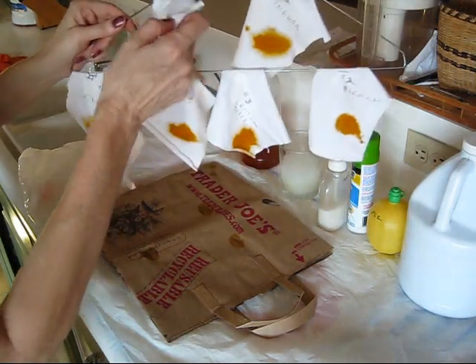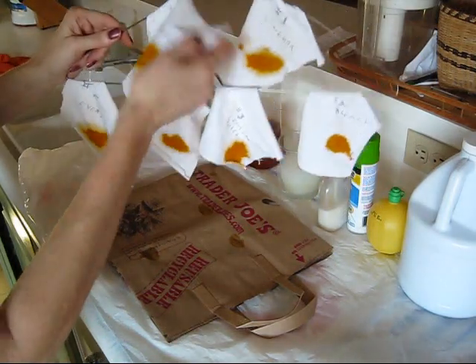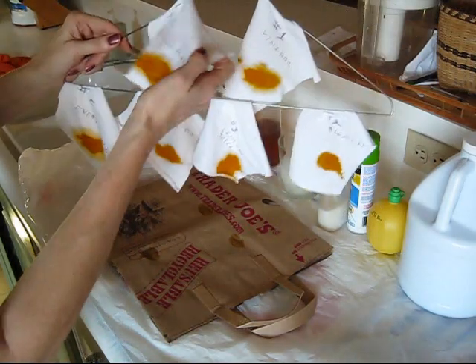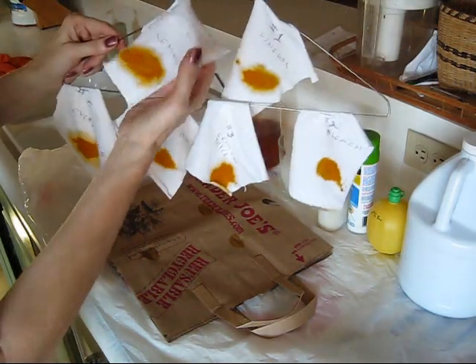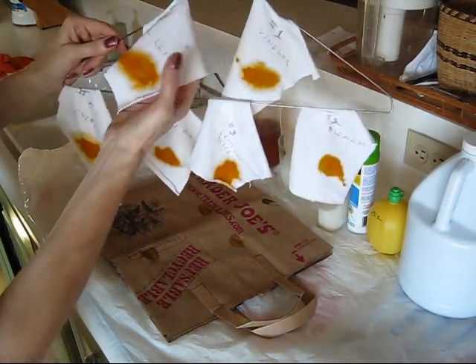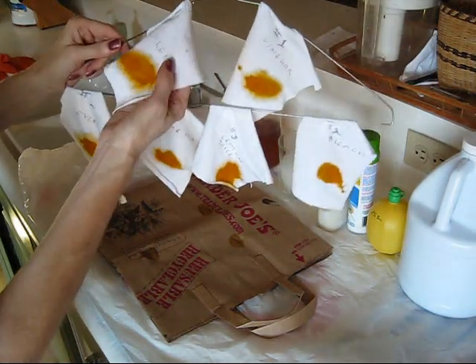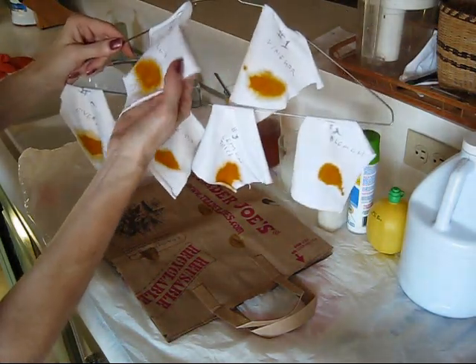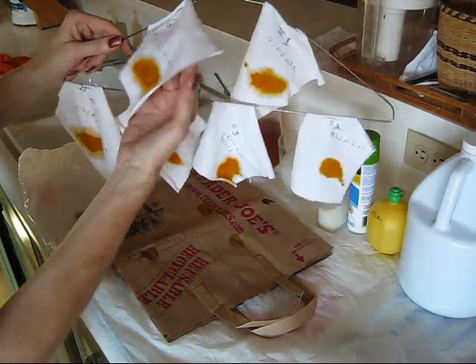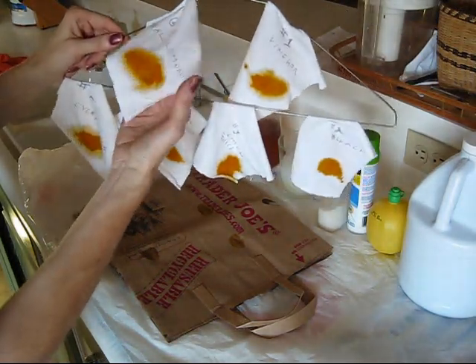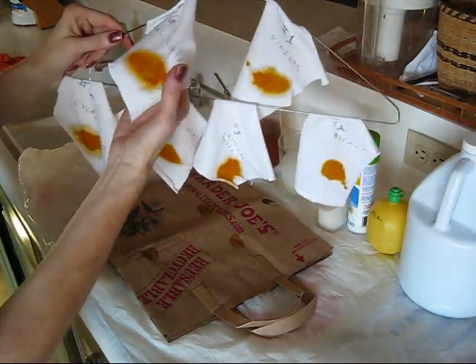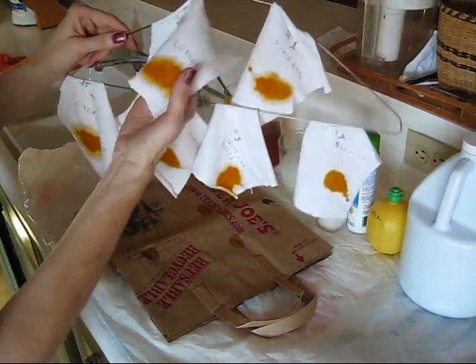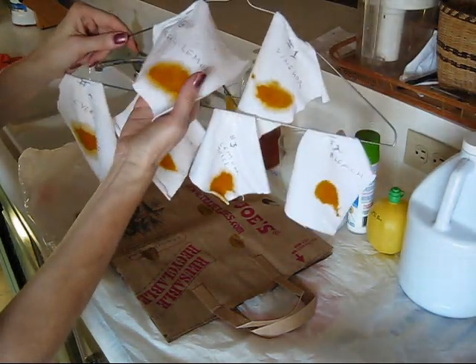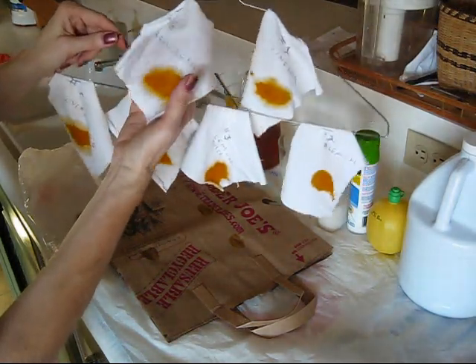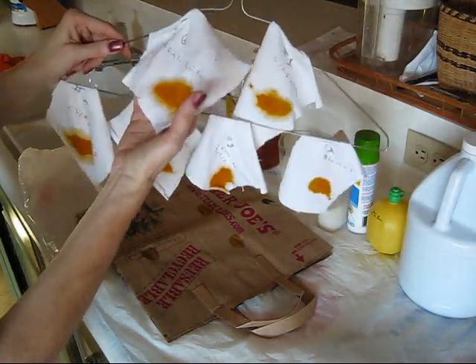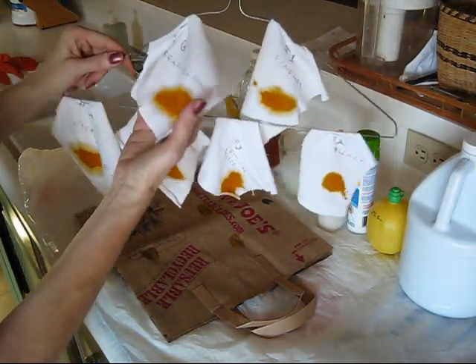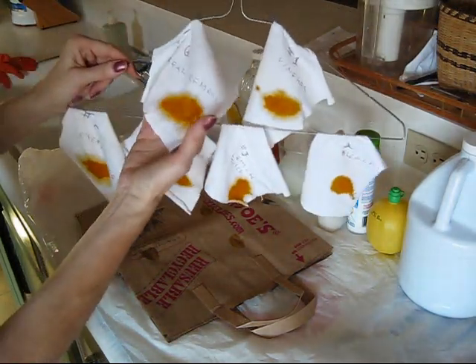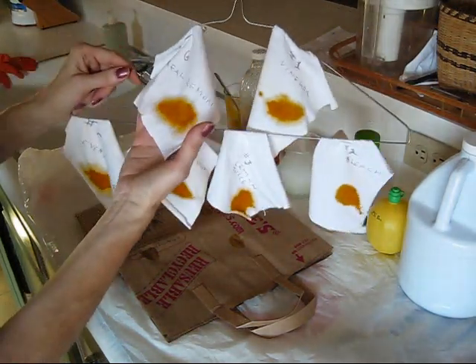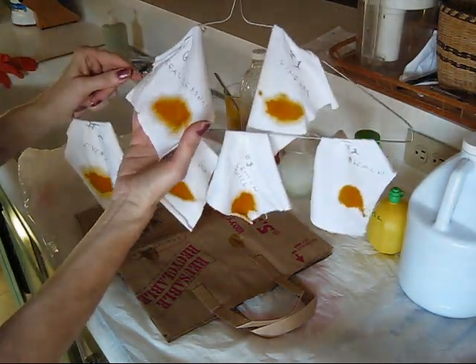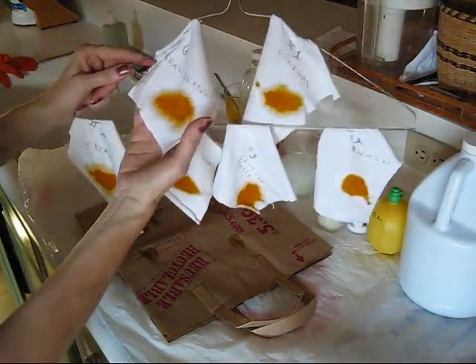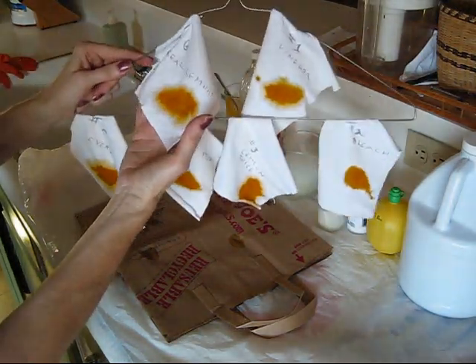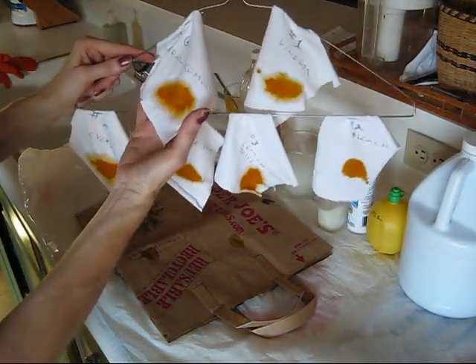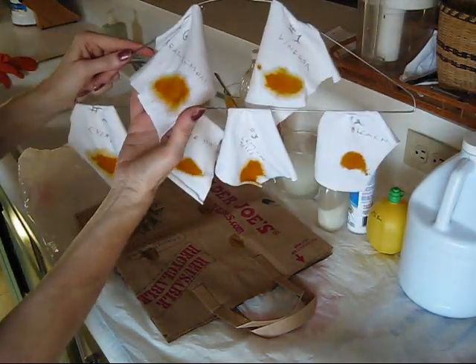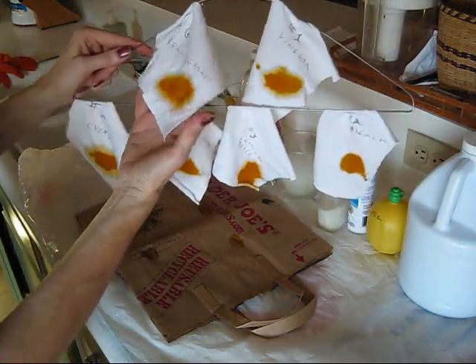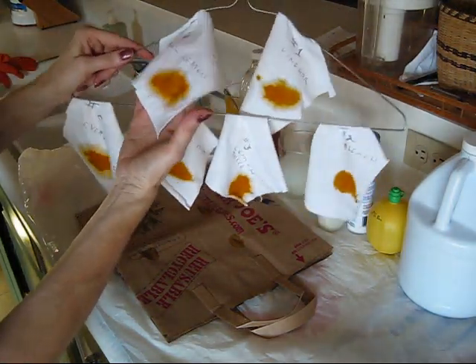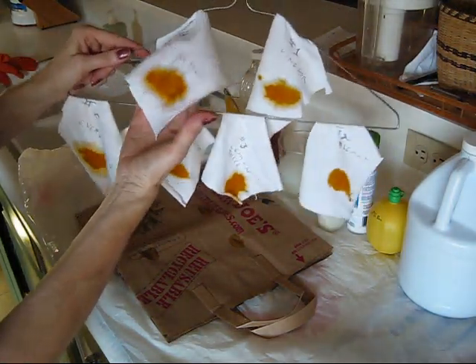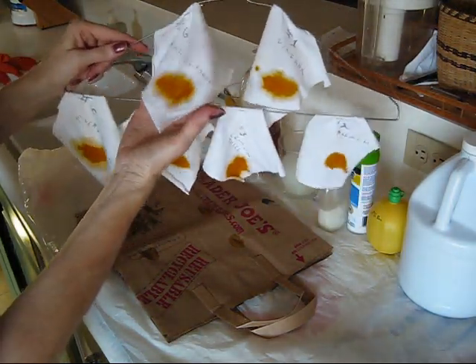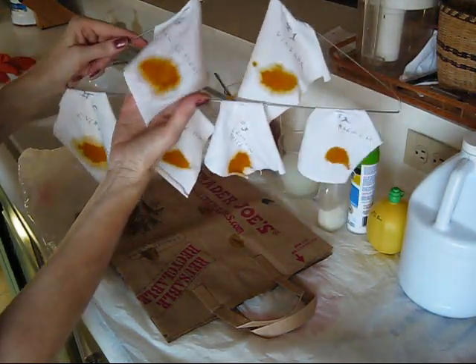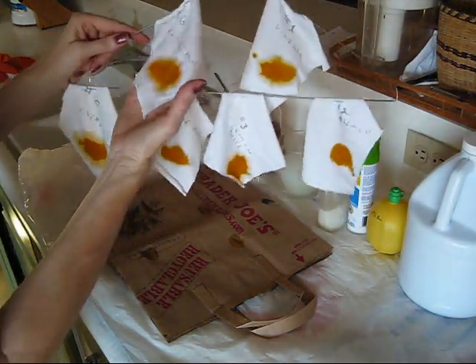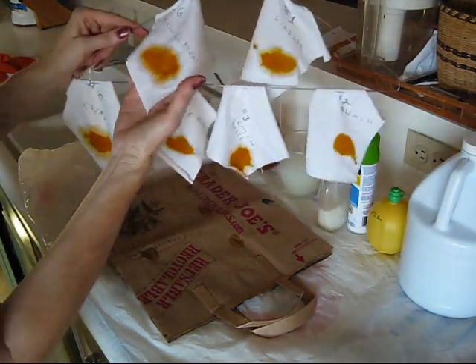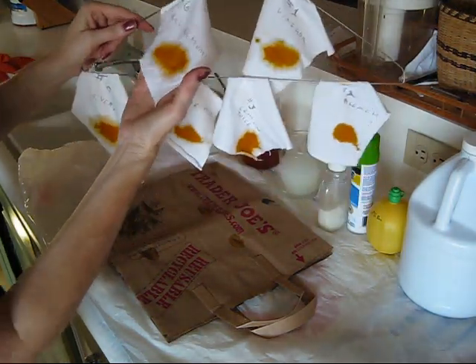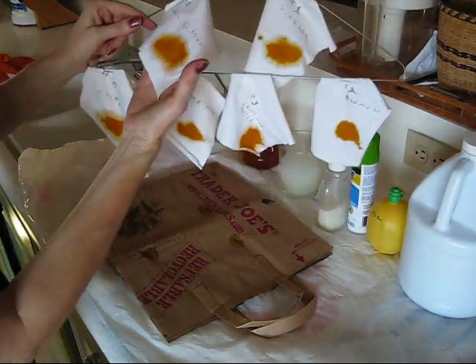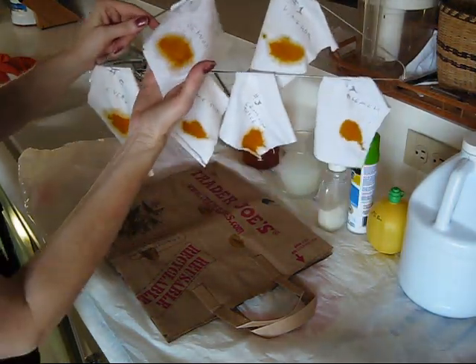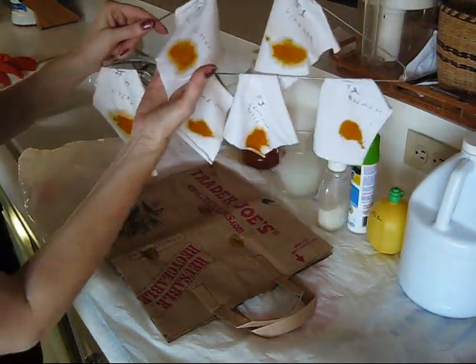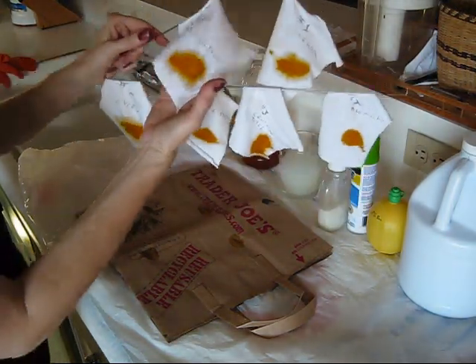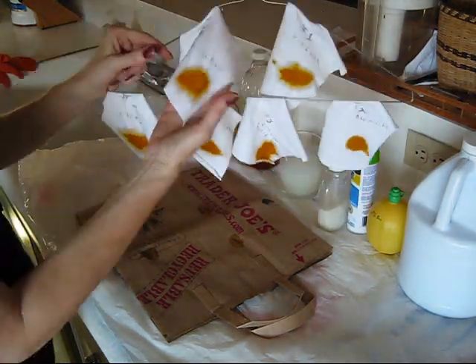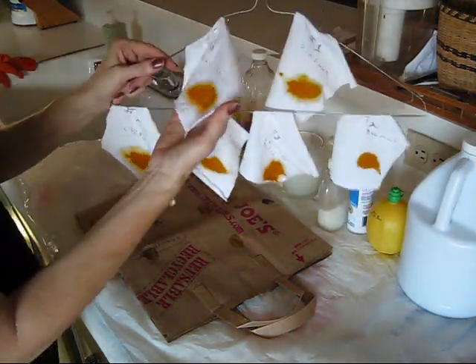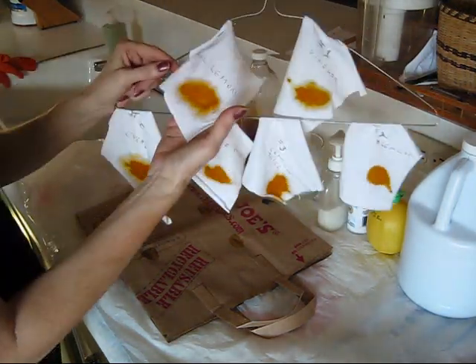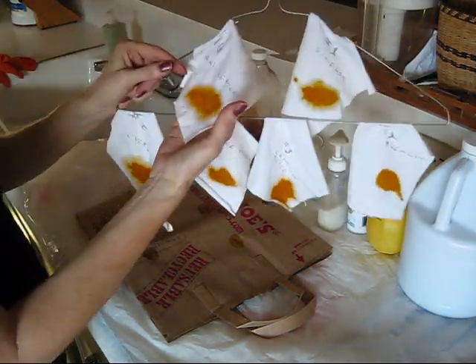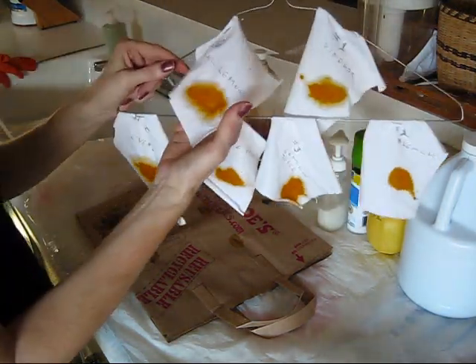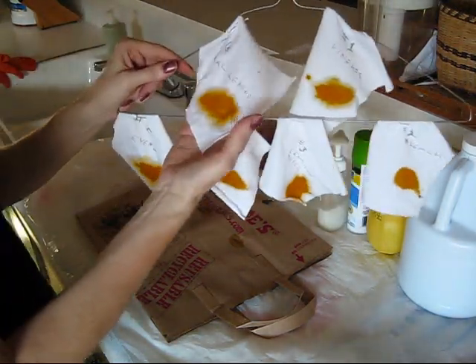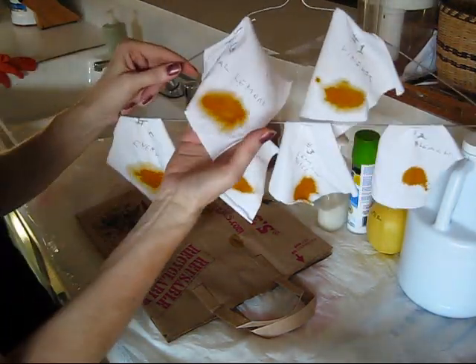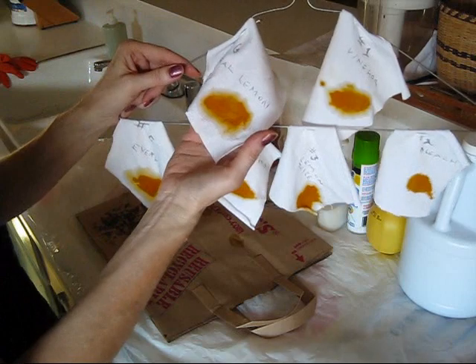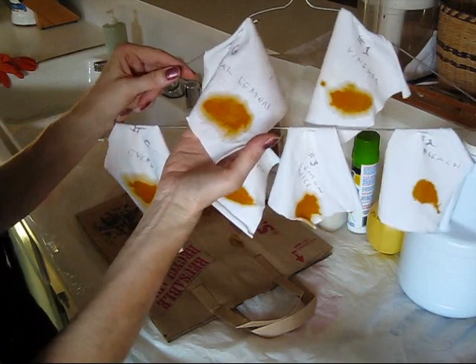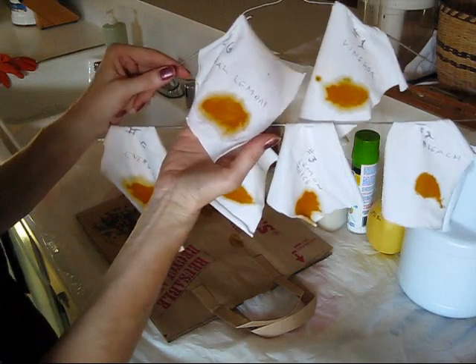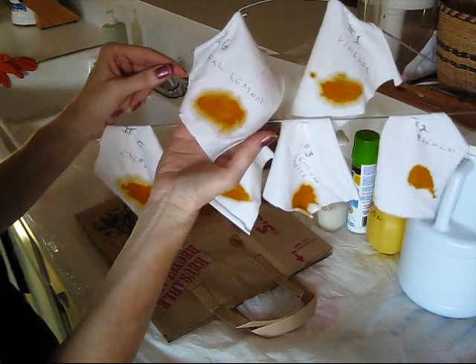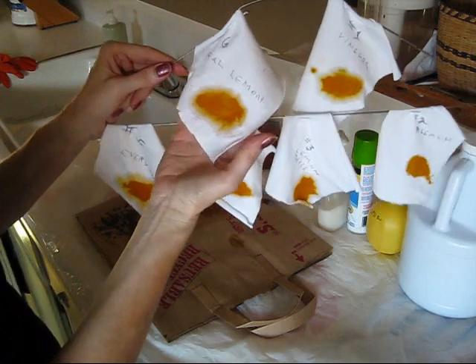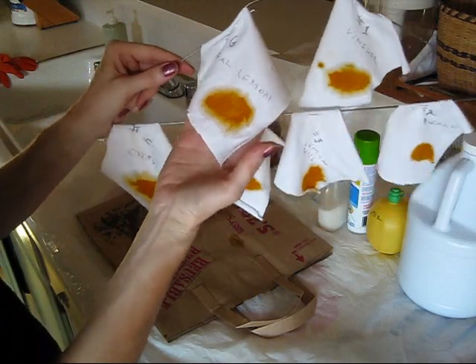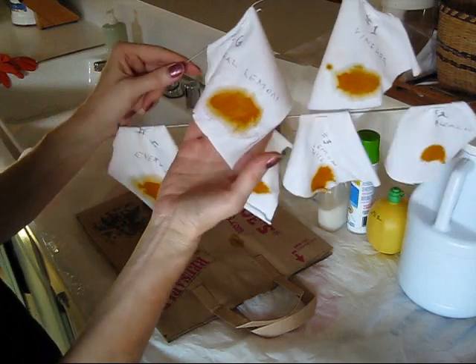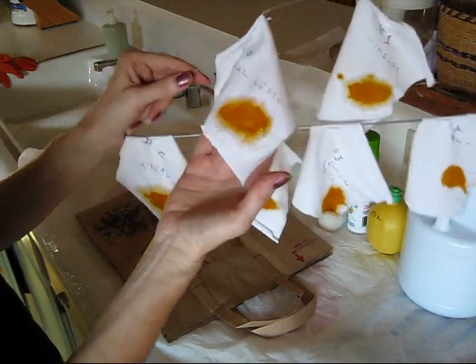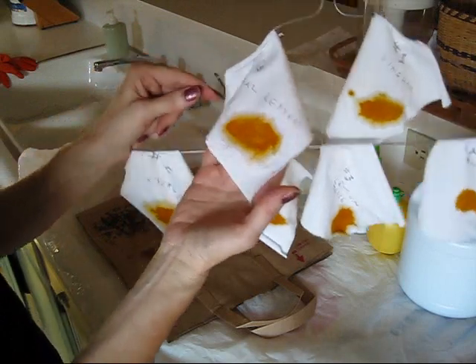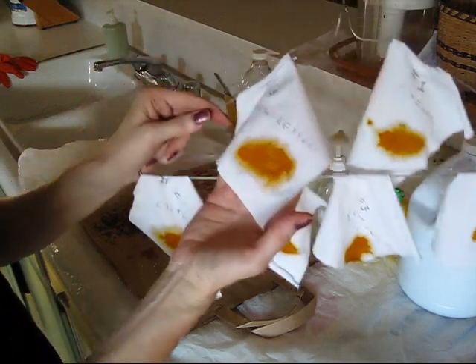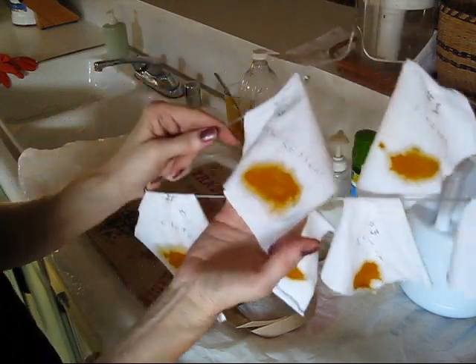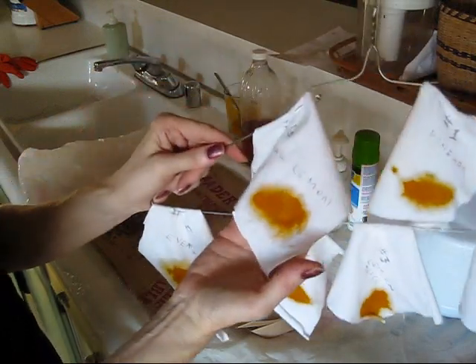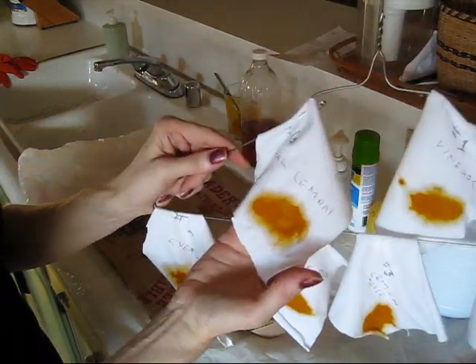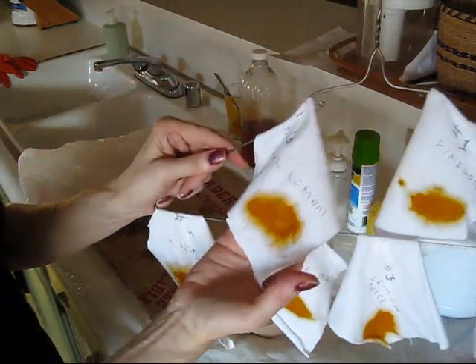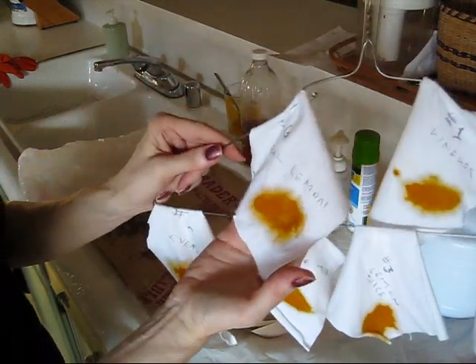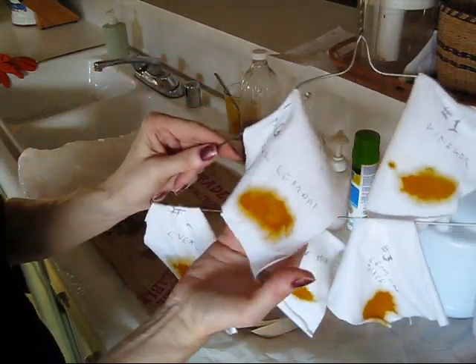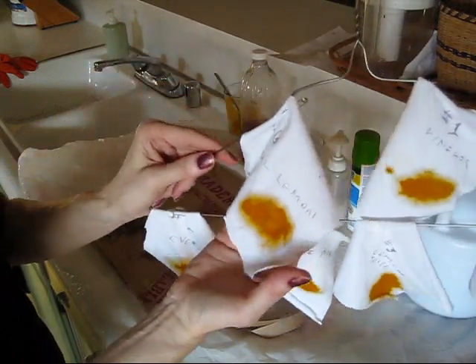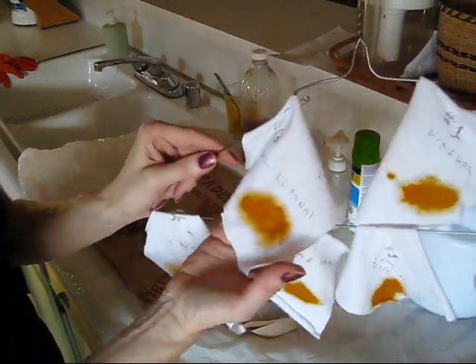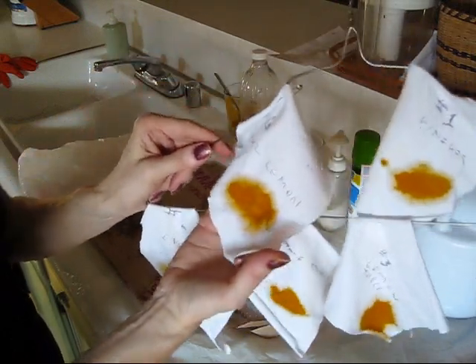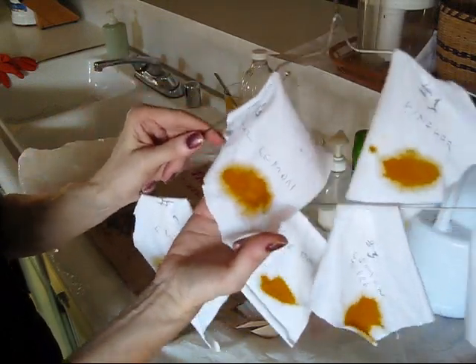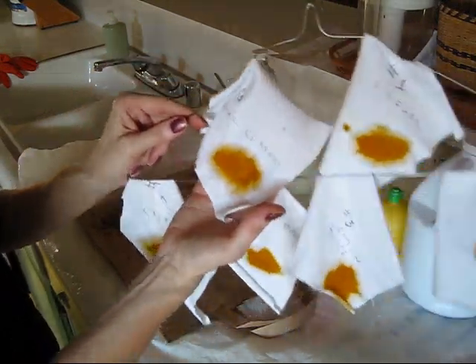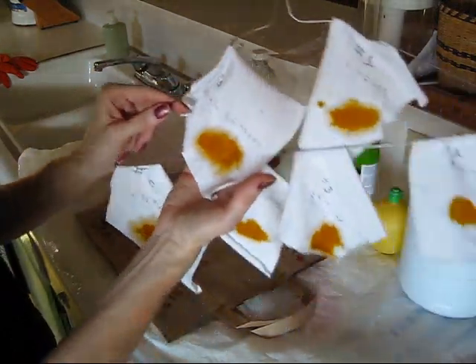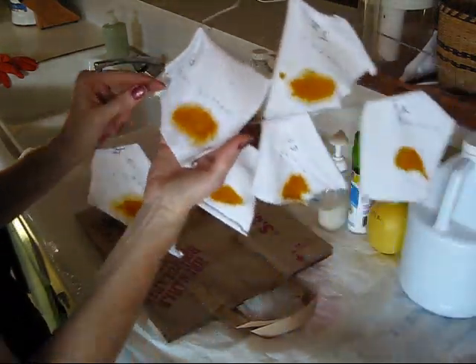The fifth one is where I will try to clean this piece with everything that's on the counter here. And then the last one will be real lemon, and I actually have some real lemon.